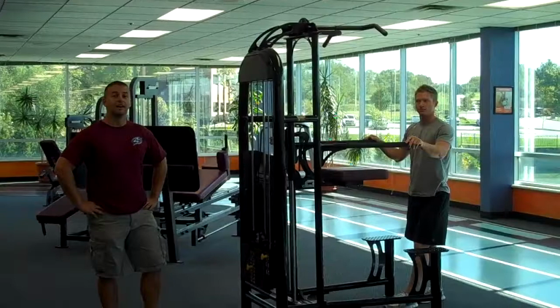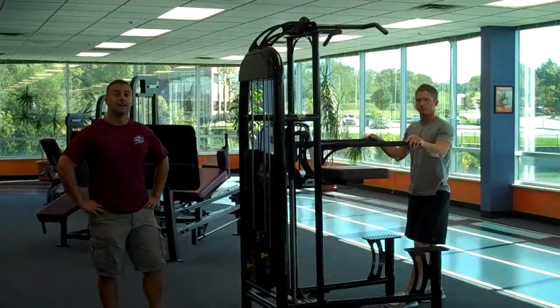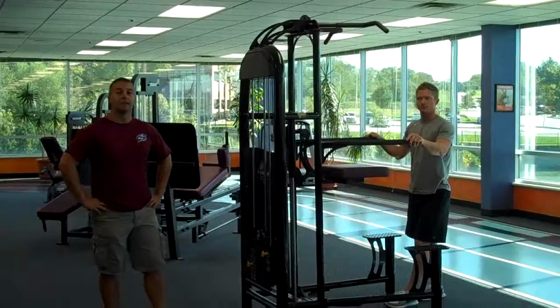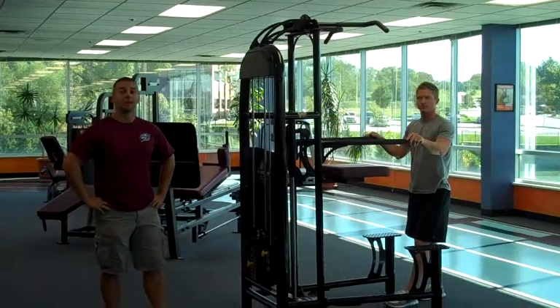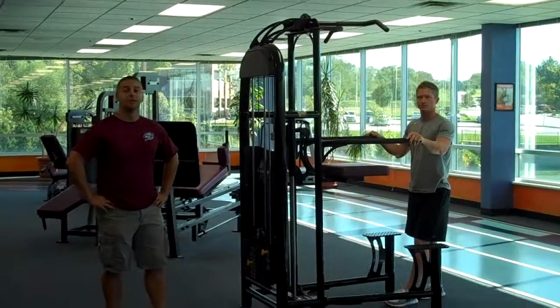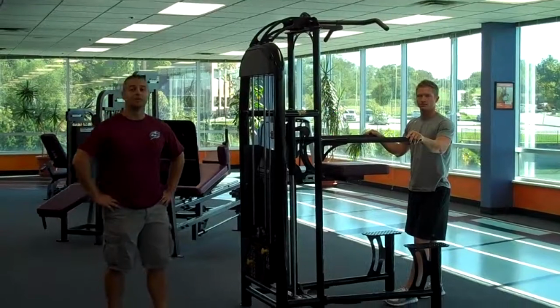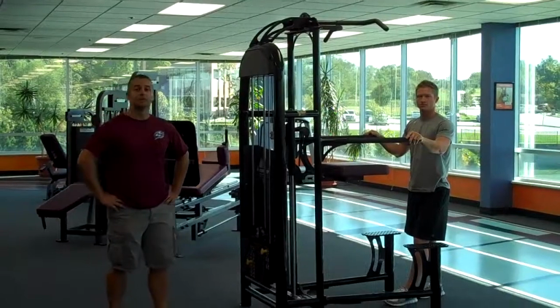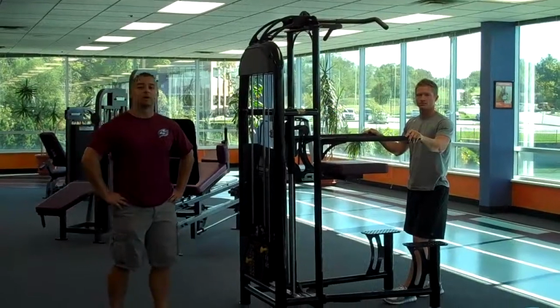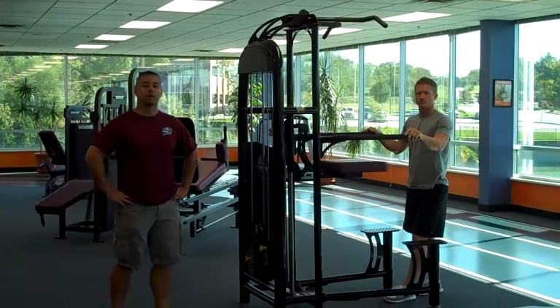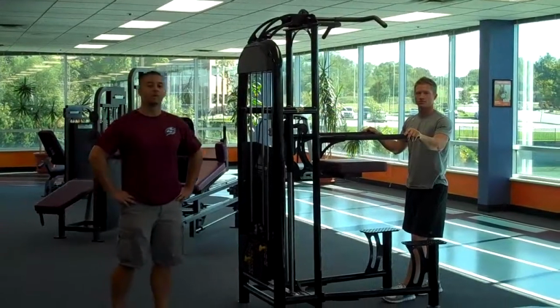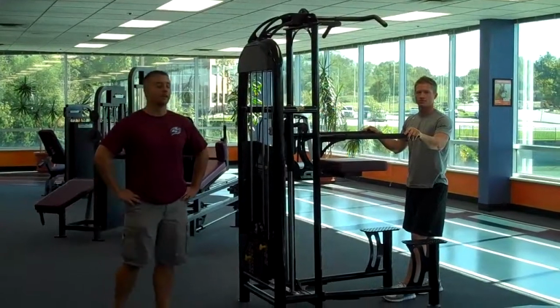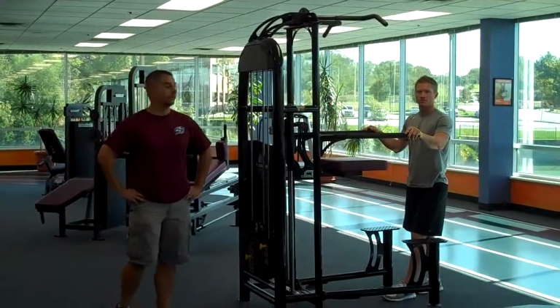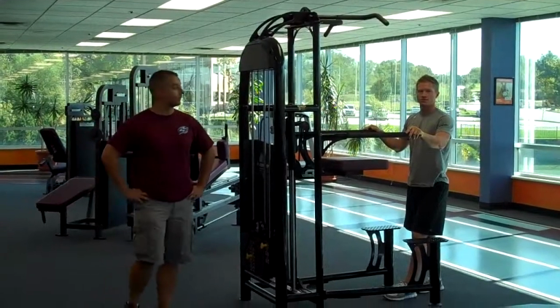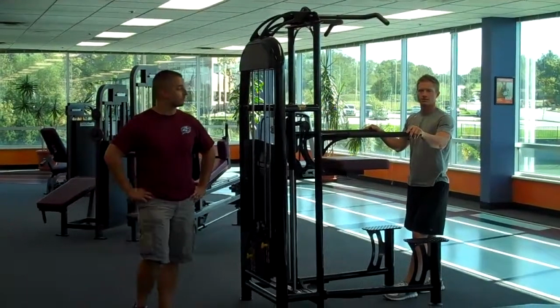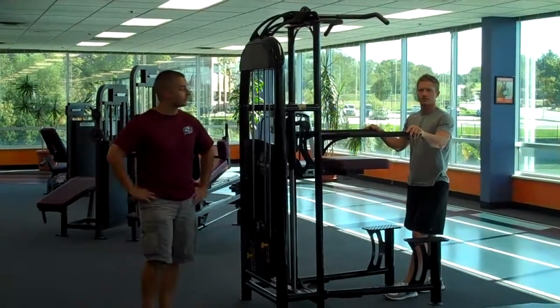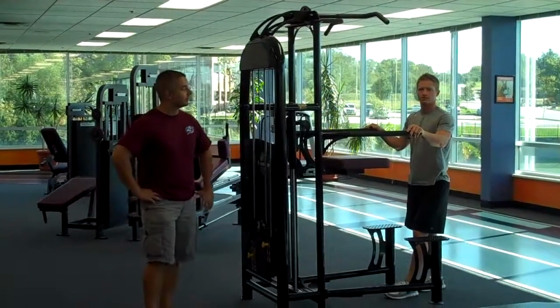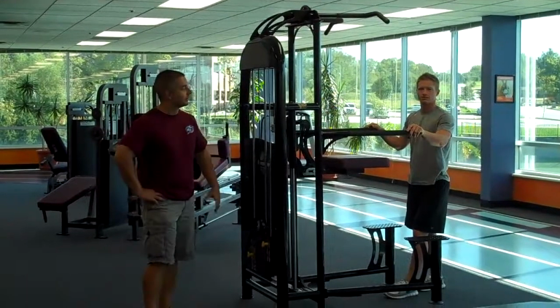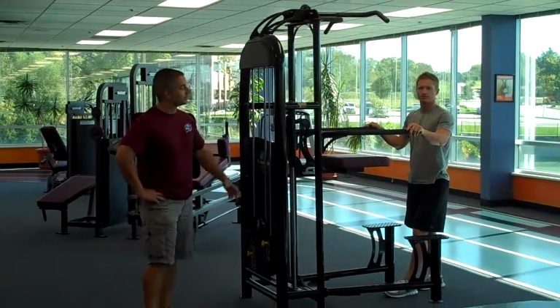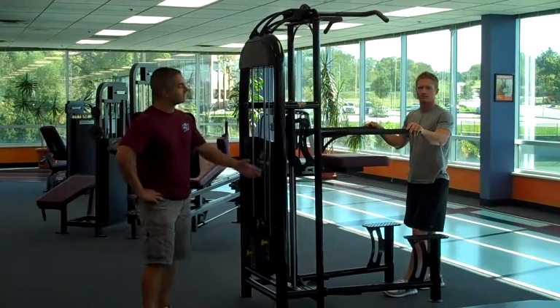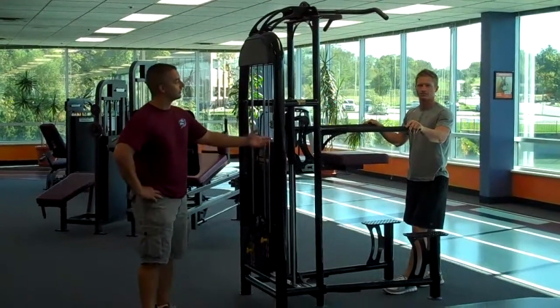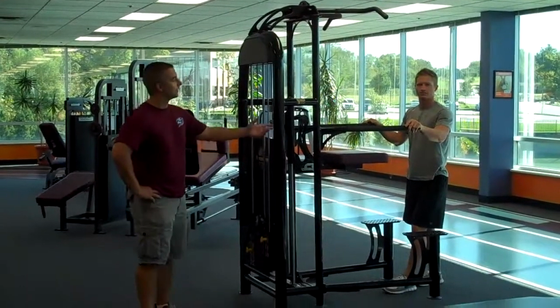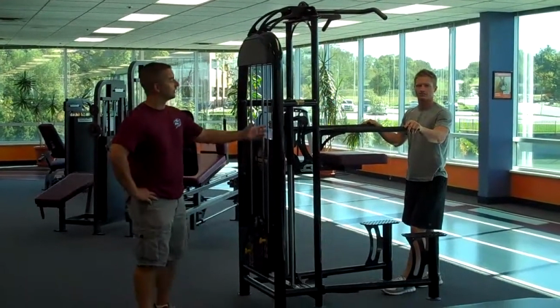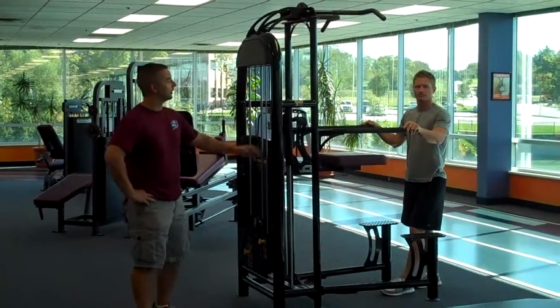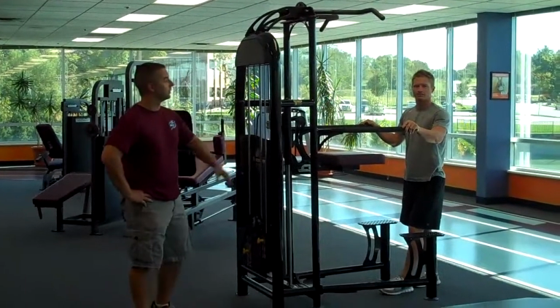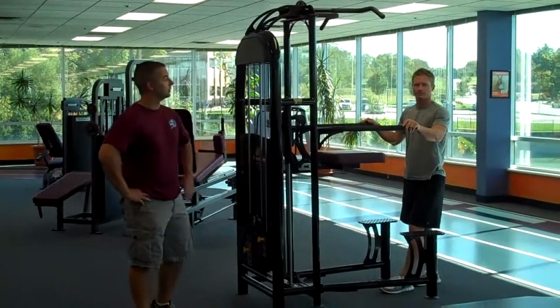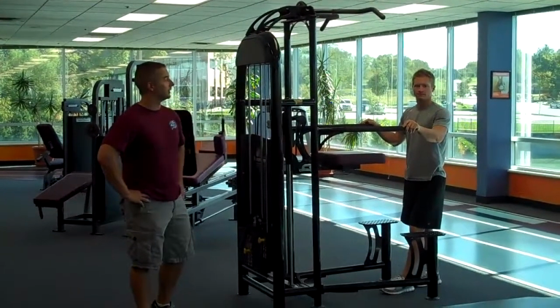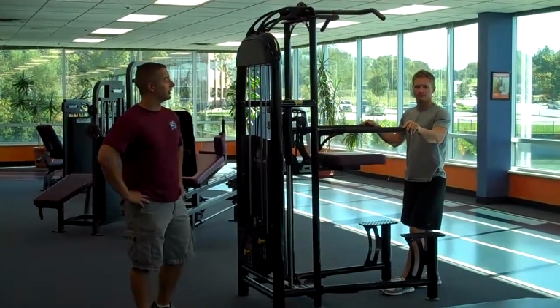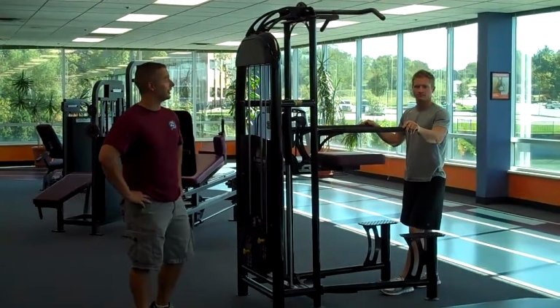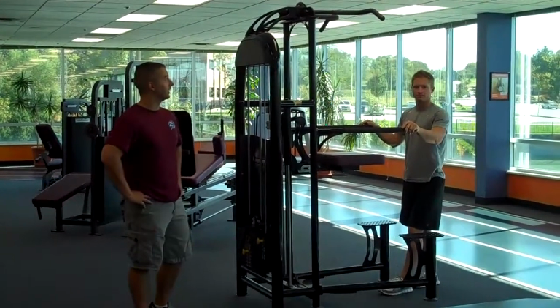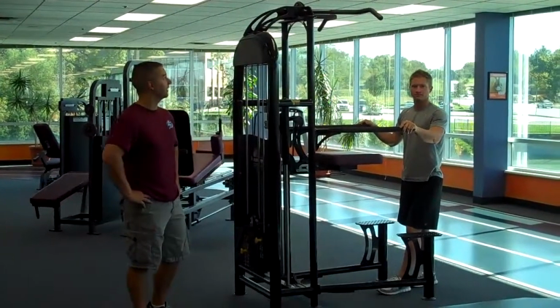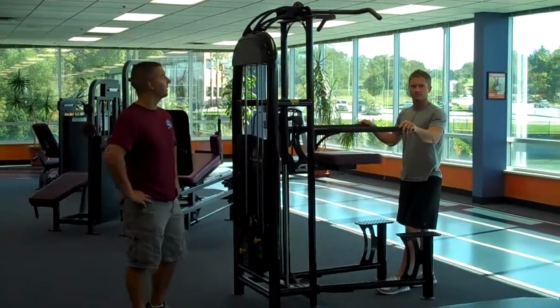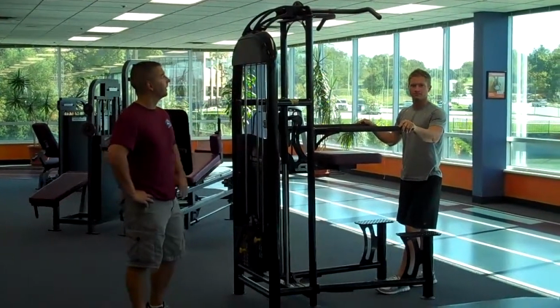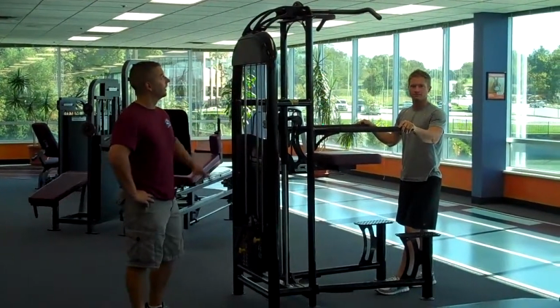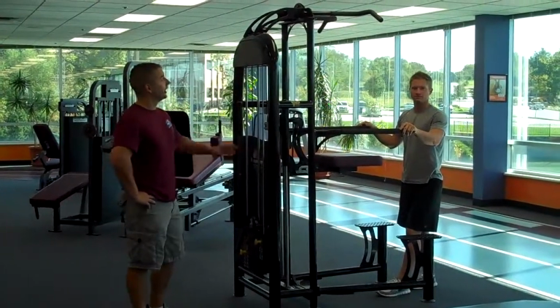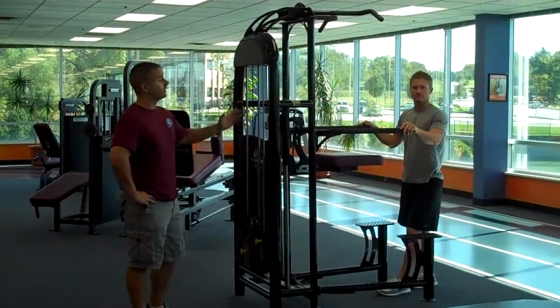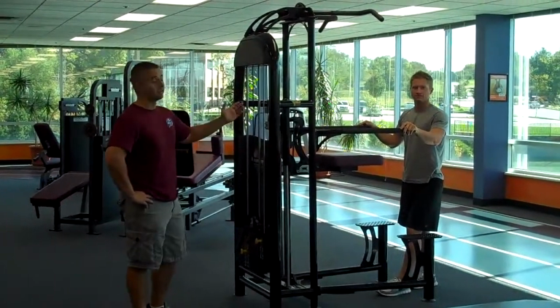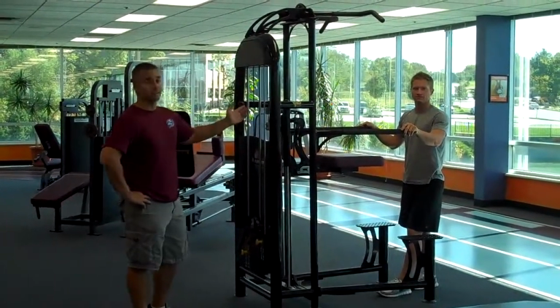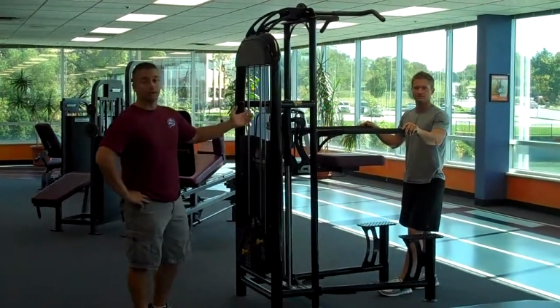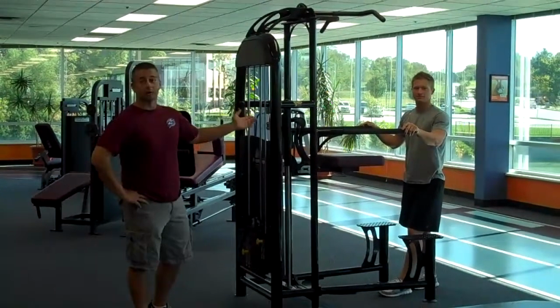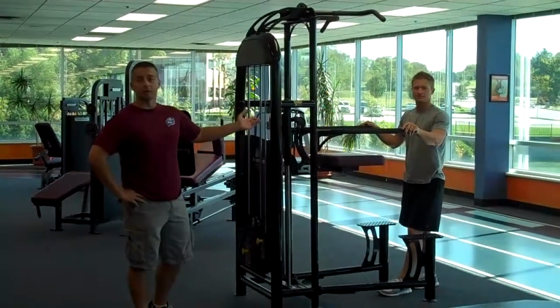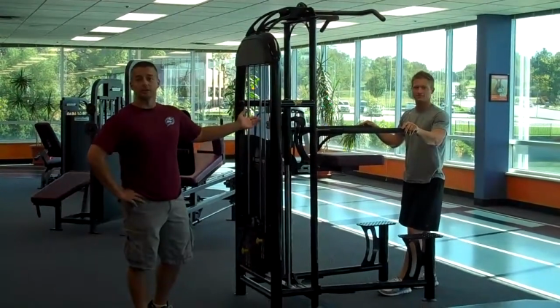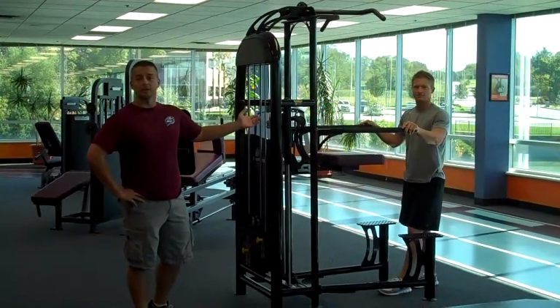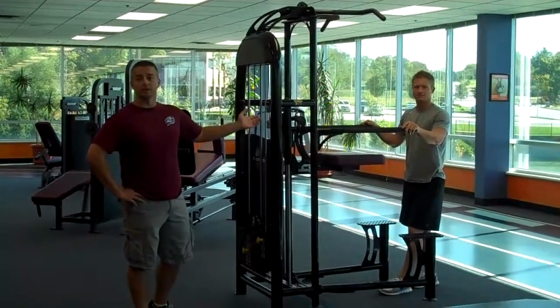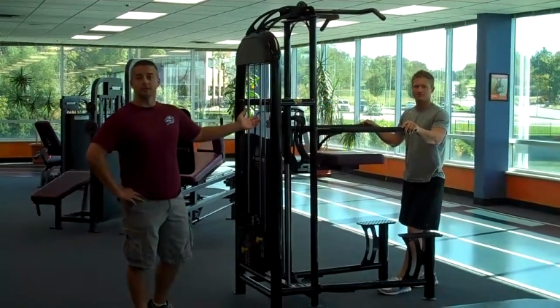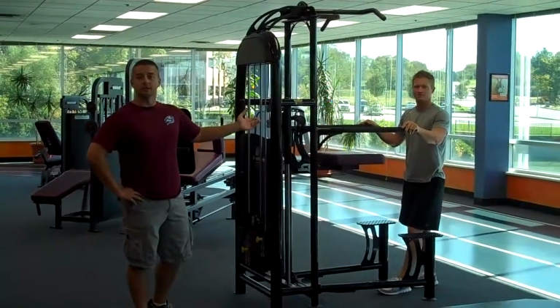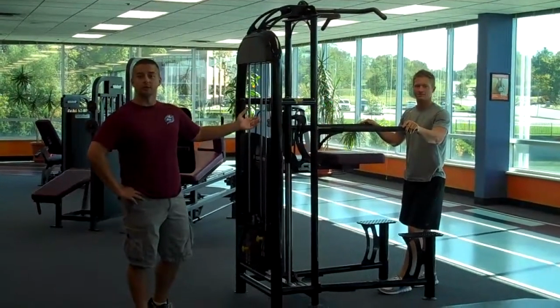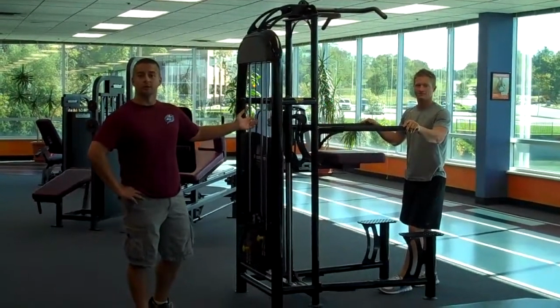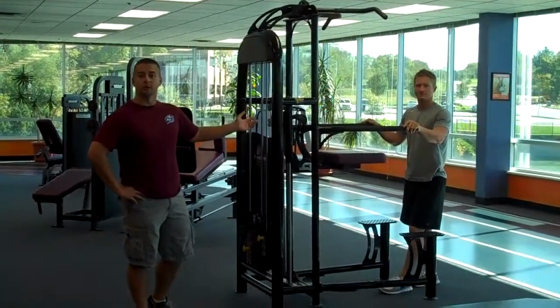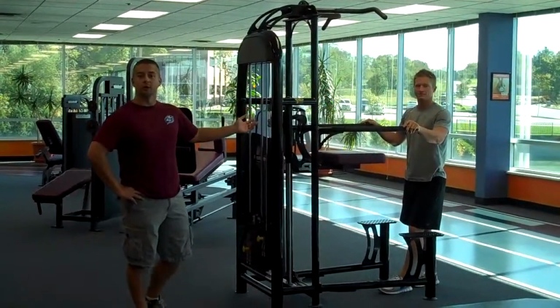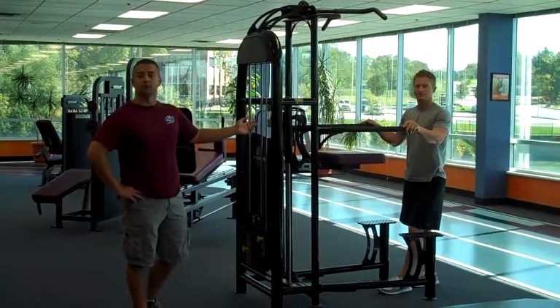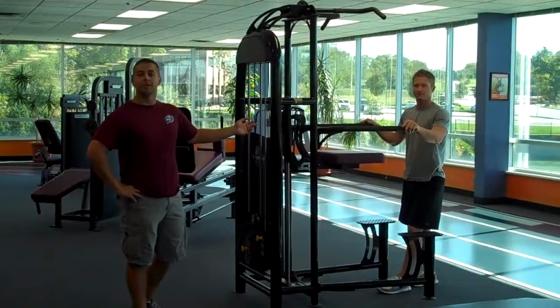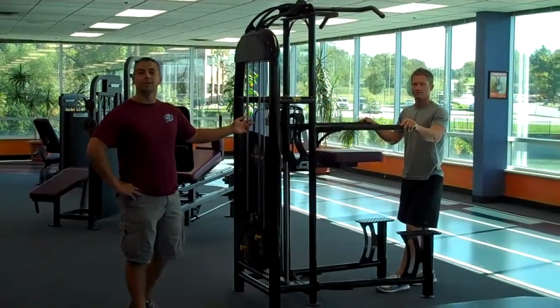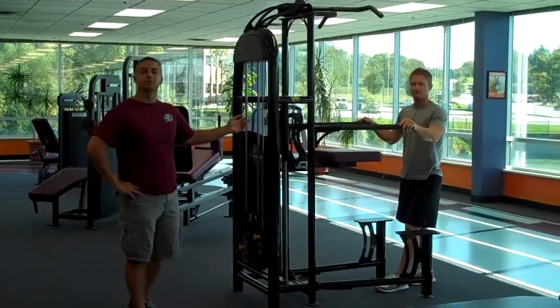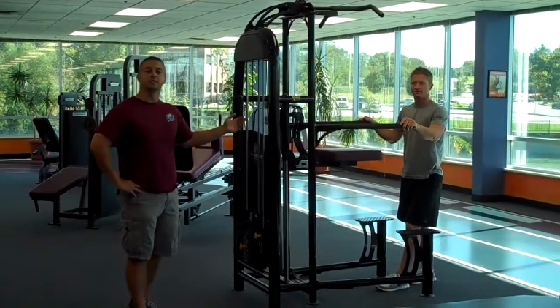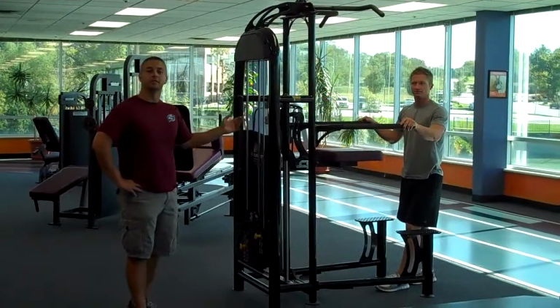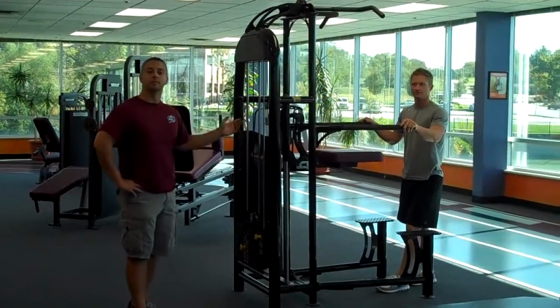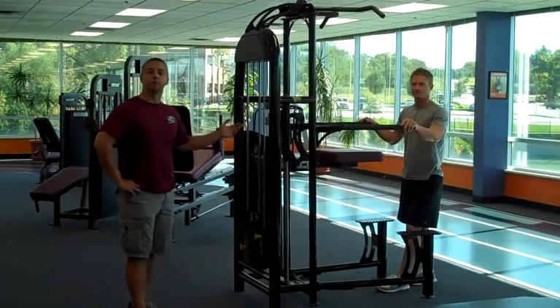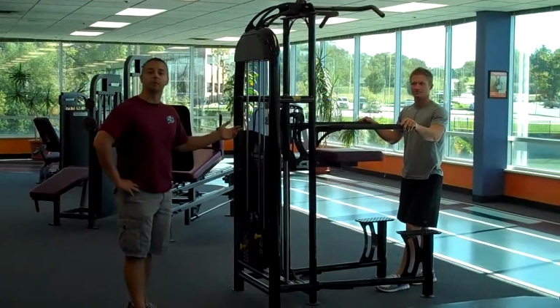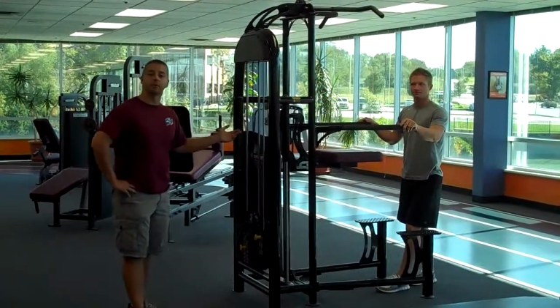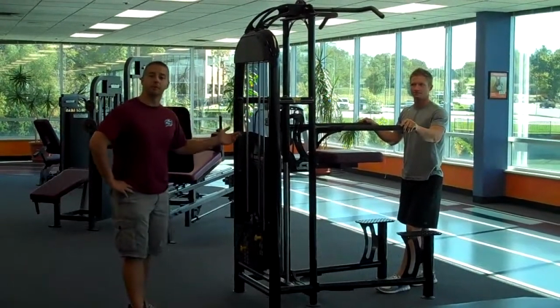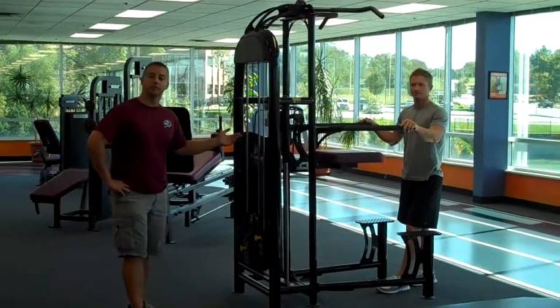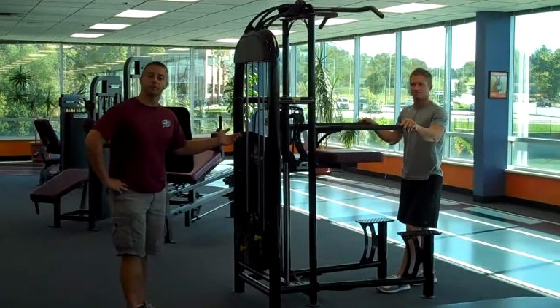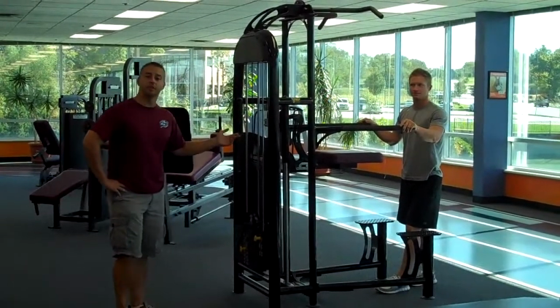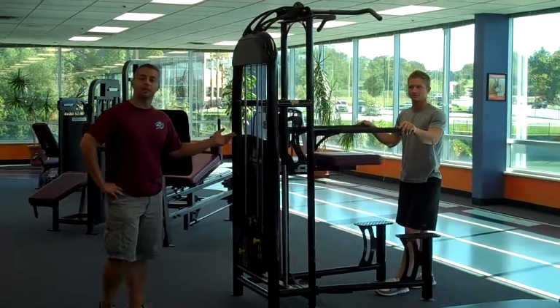Hi, my name is Brian Young. This is my assistant, Logan McNeely, and today we're going to demonstrate for you the assisted pull-up machine.